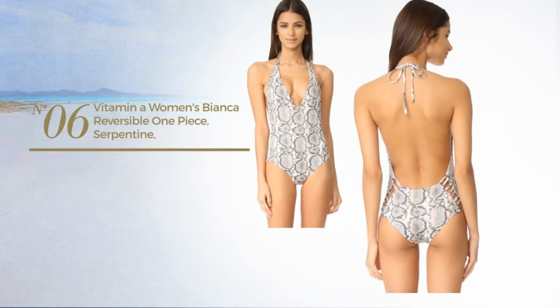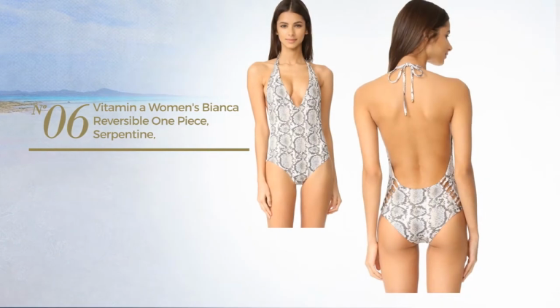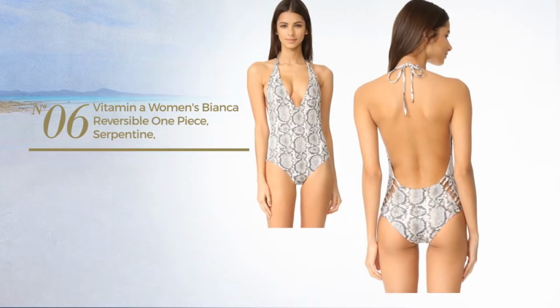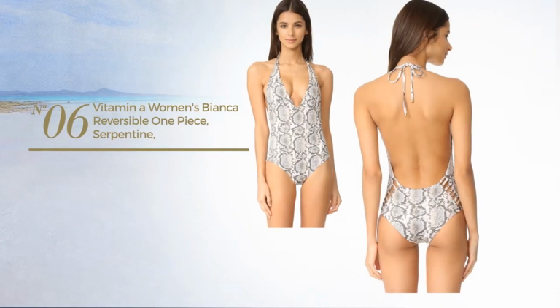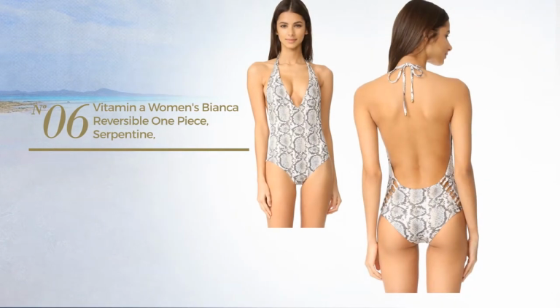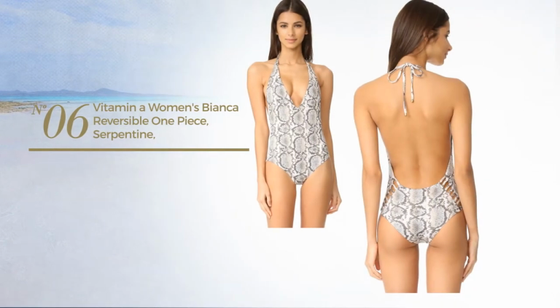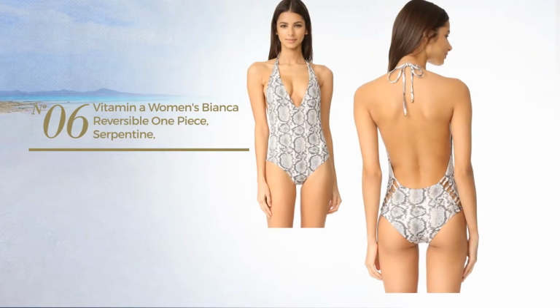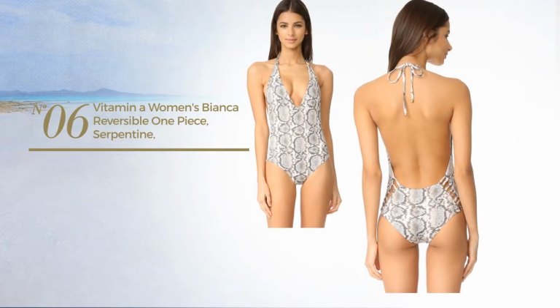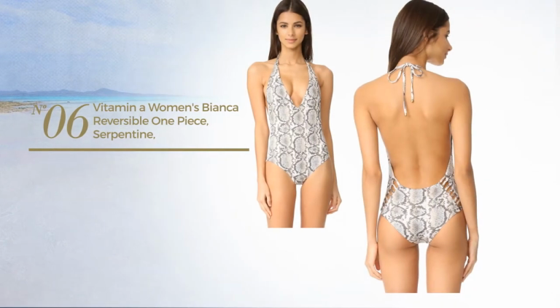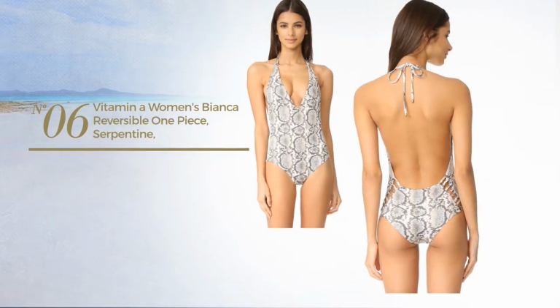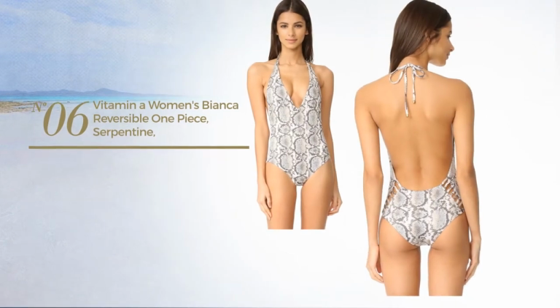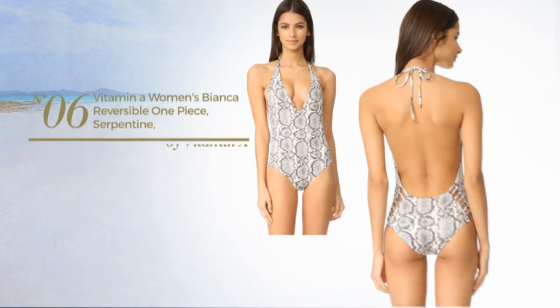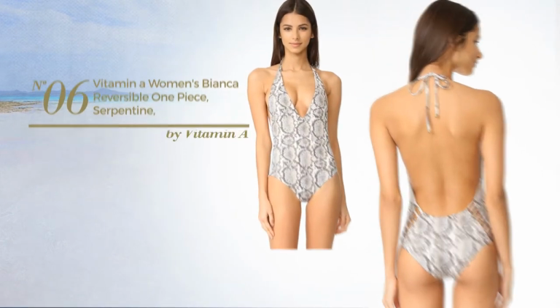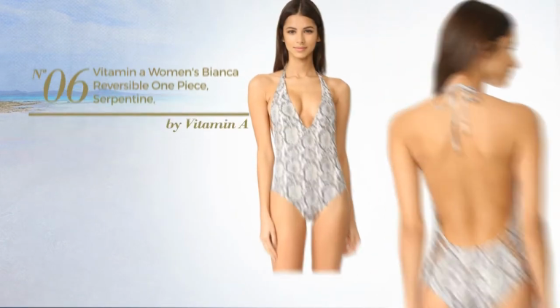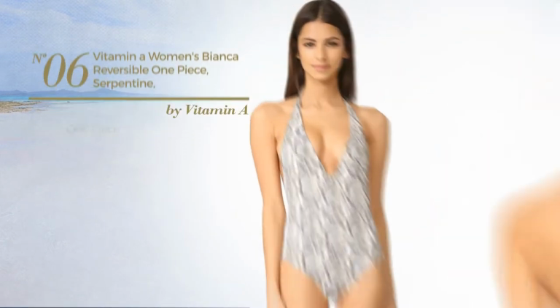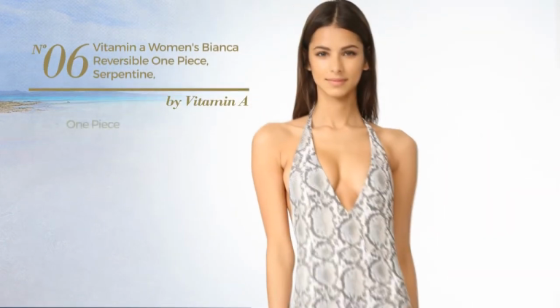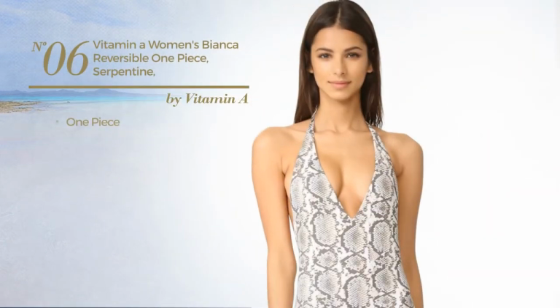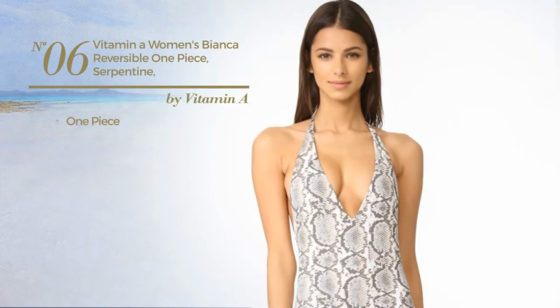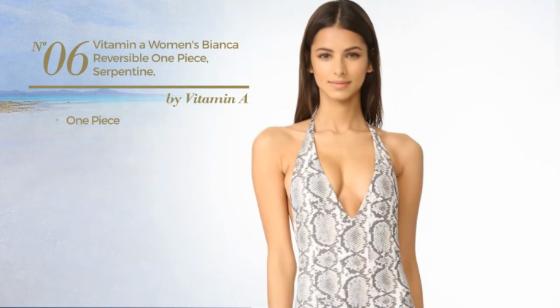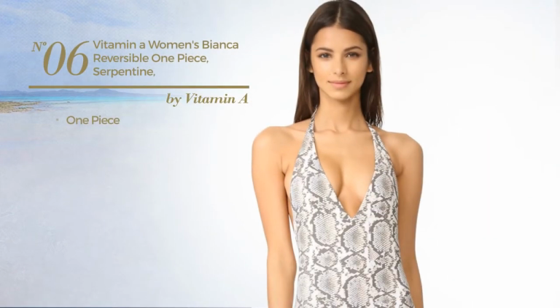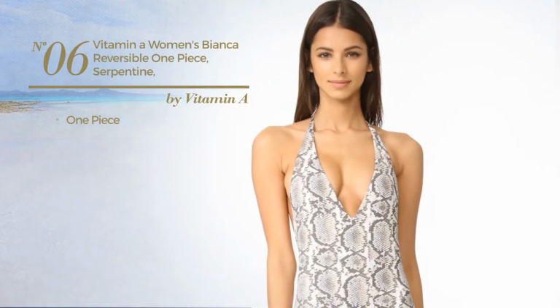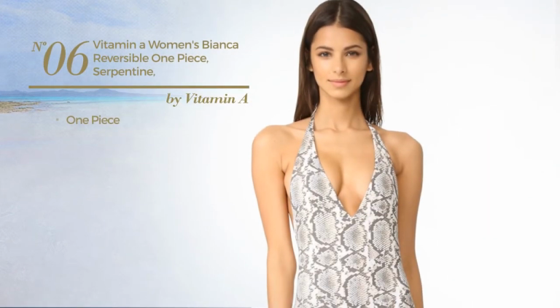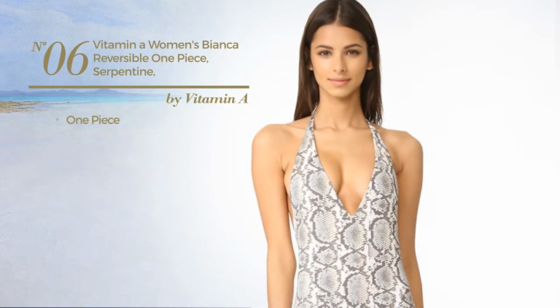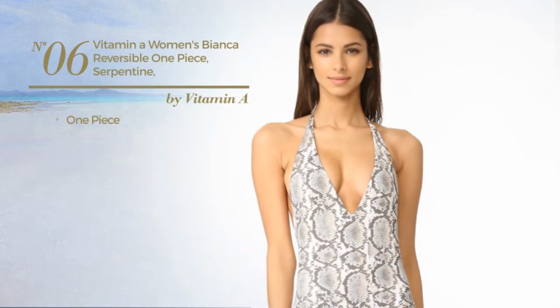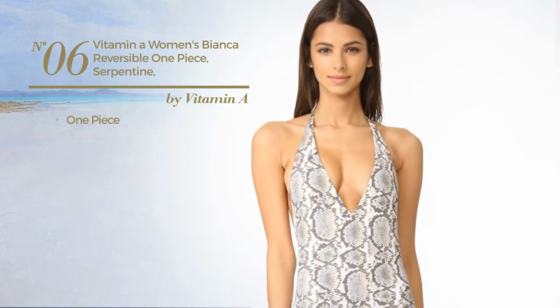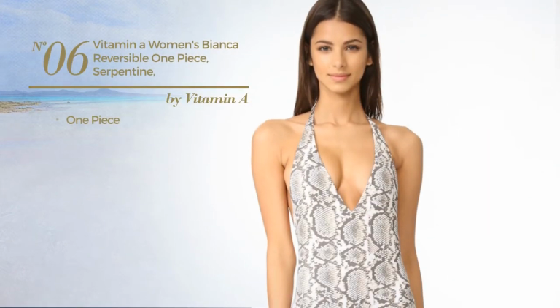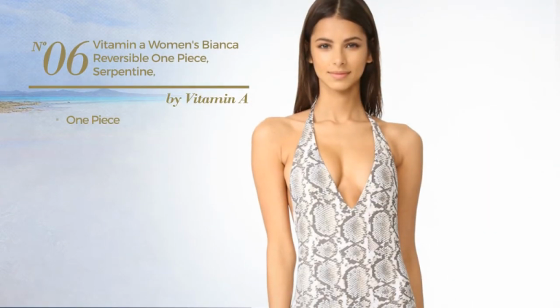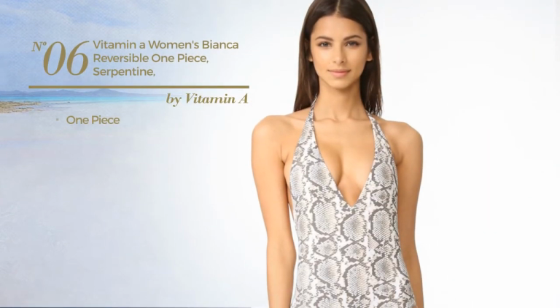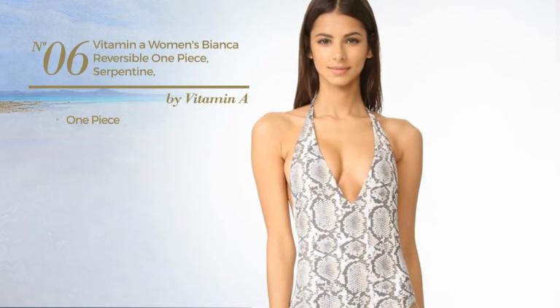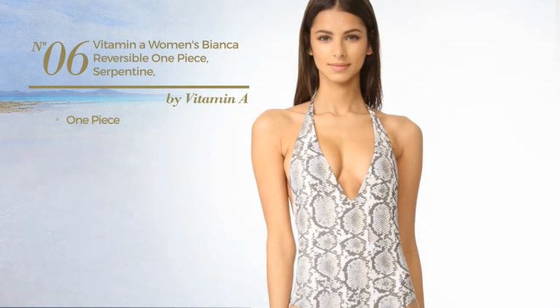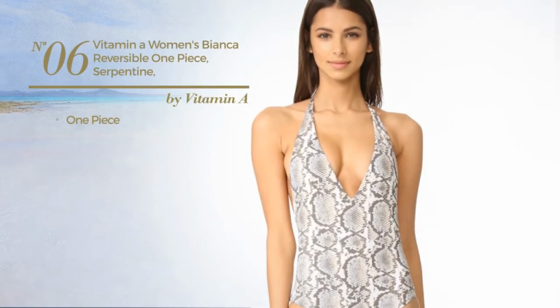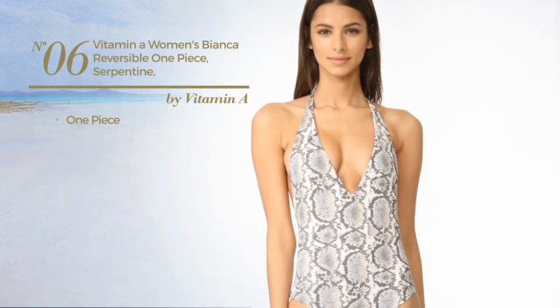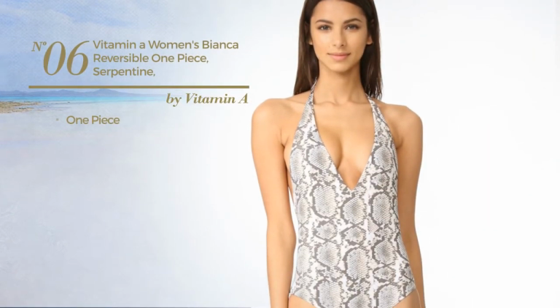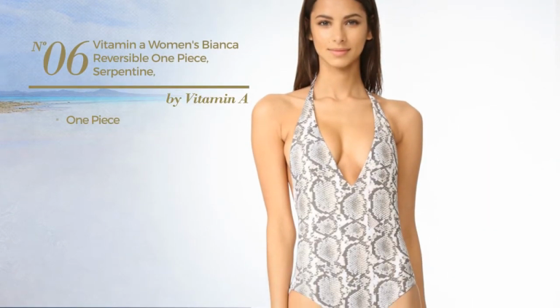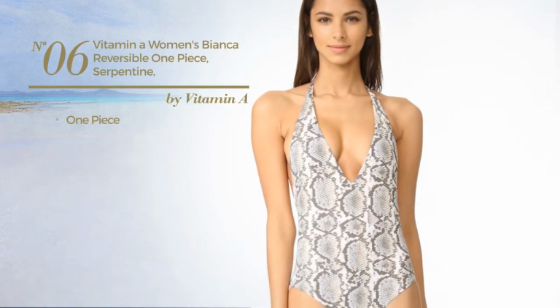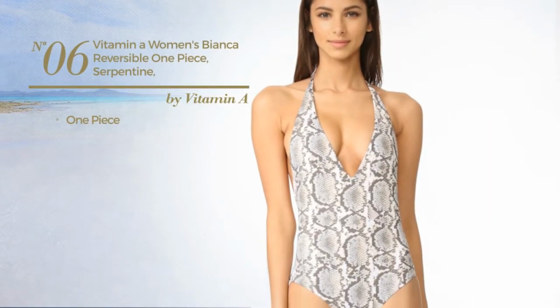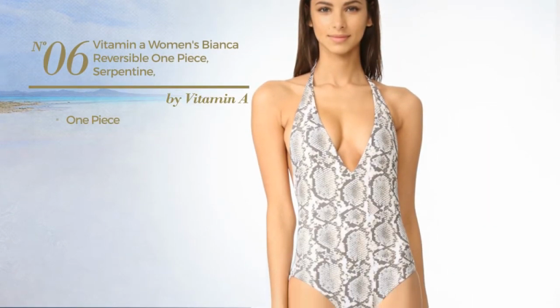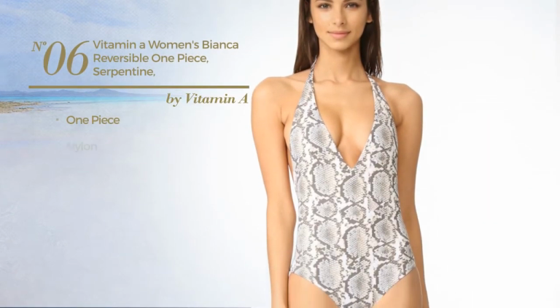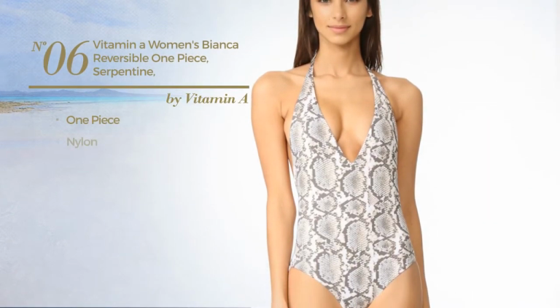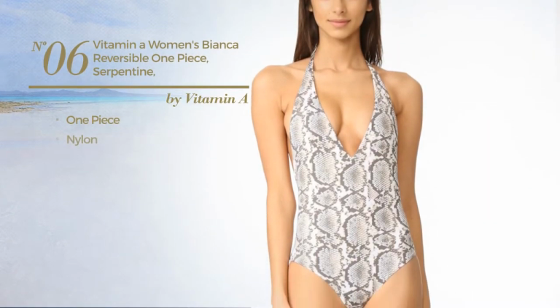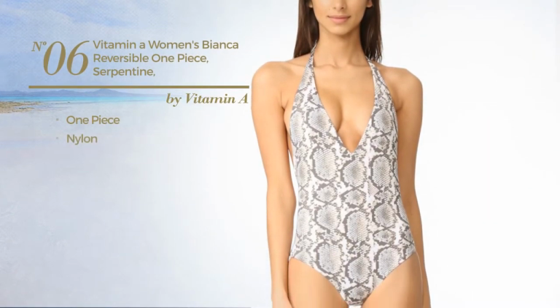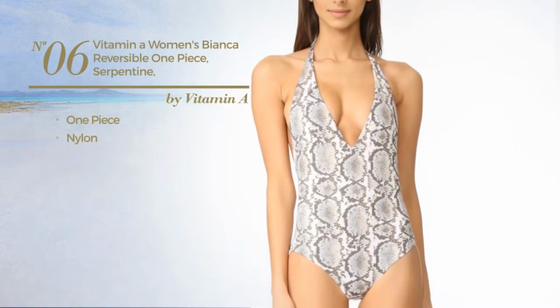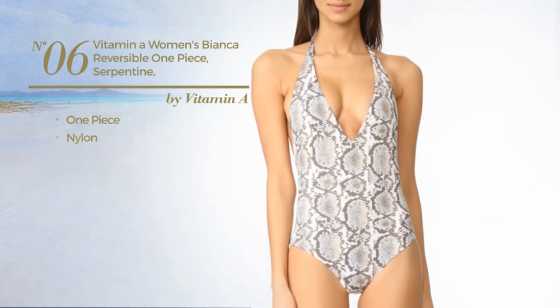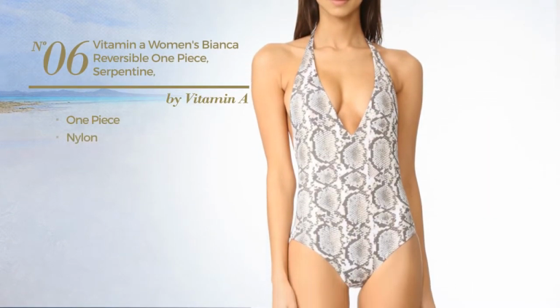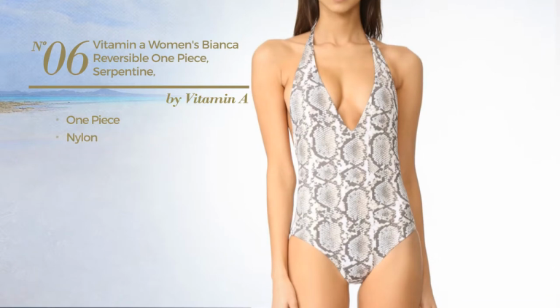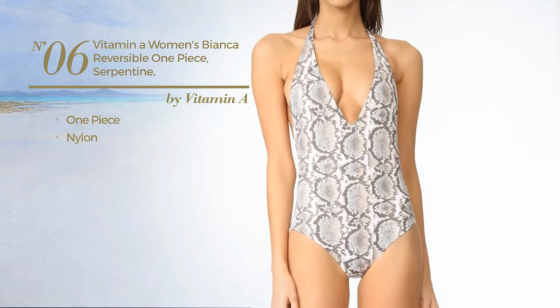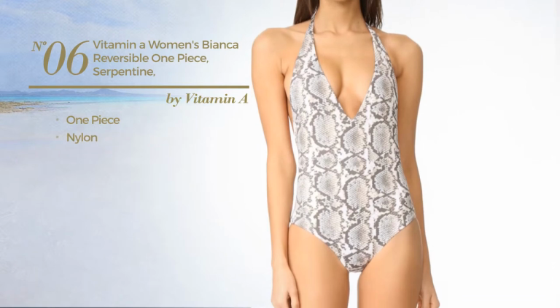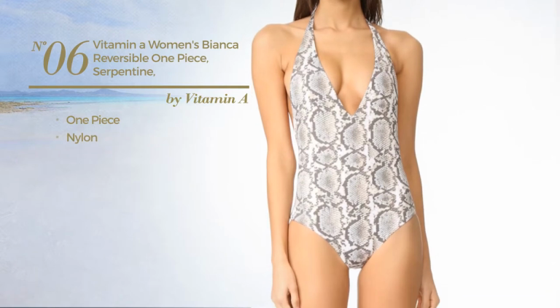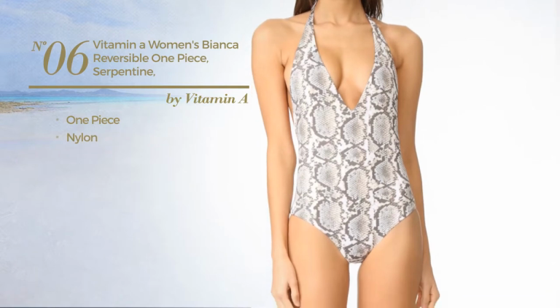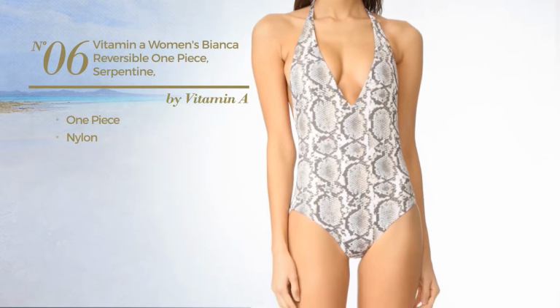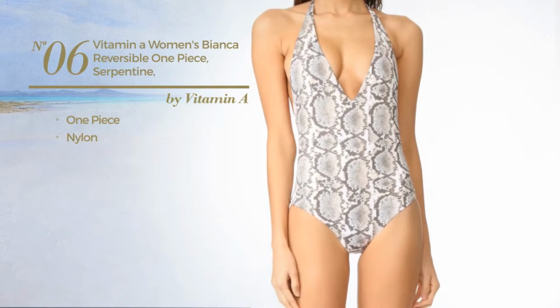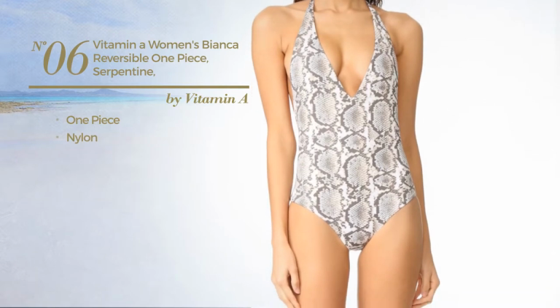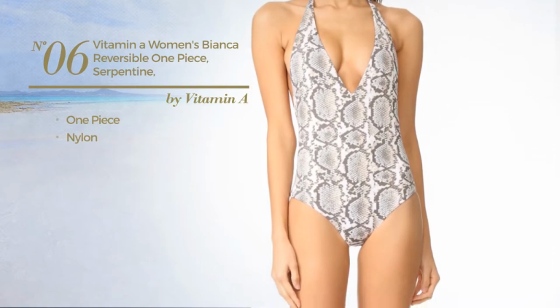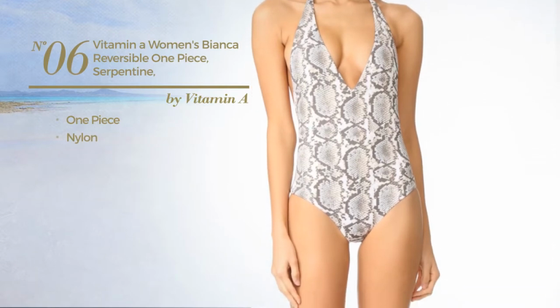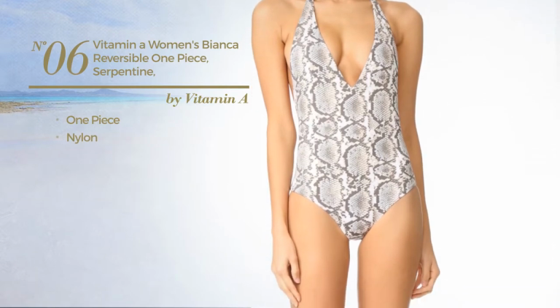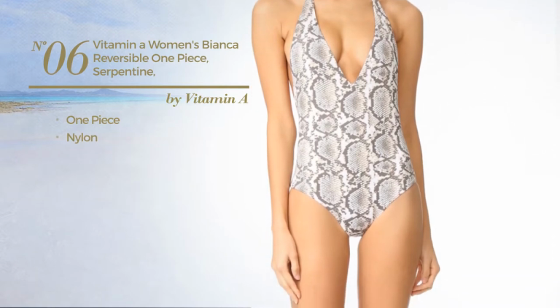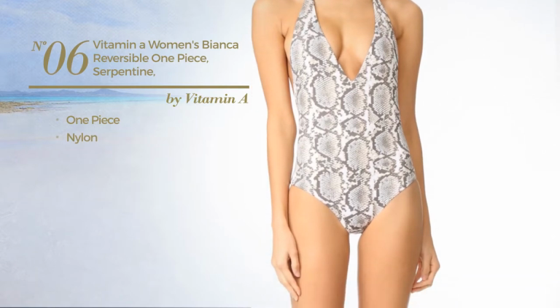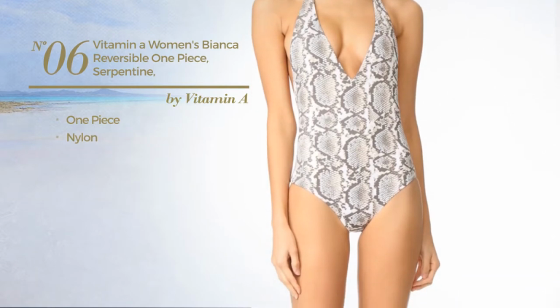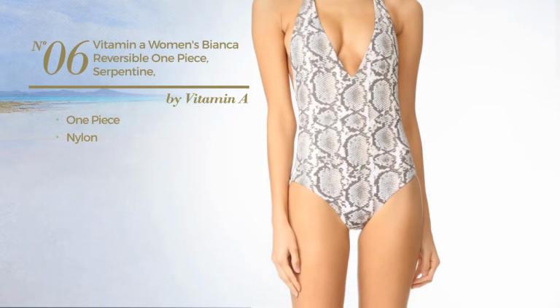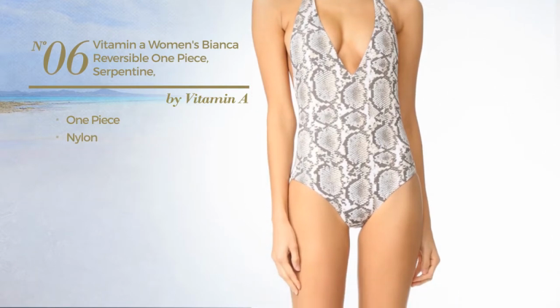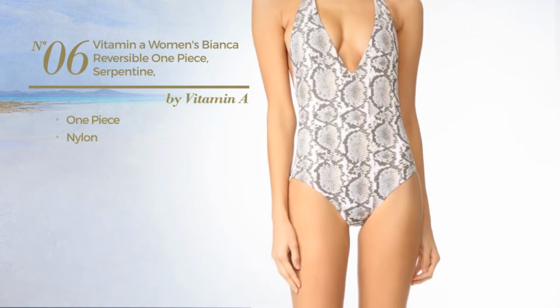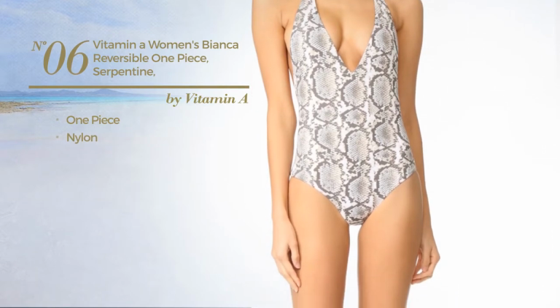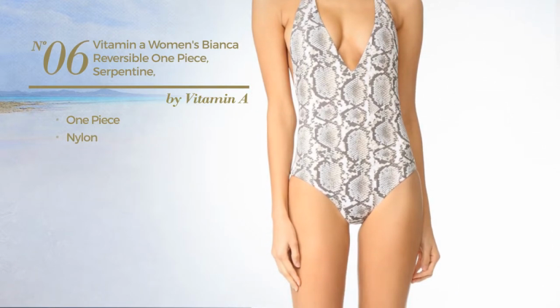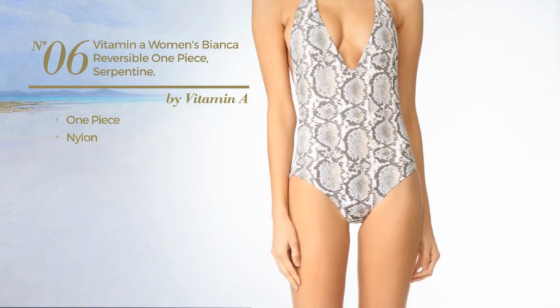Number six: a one-piece garment crafted from nylon, available uniquely in this color.